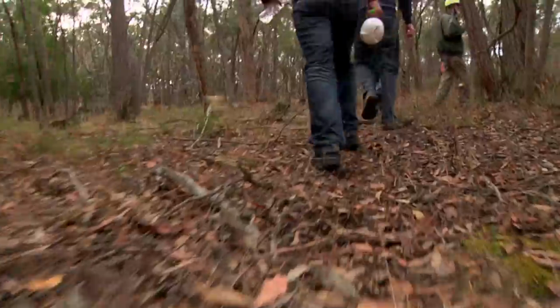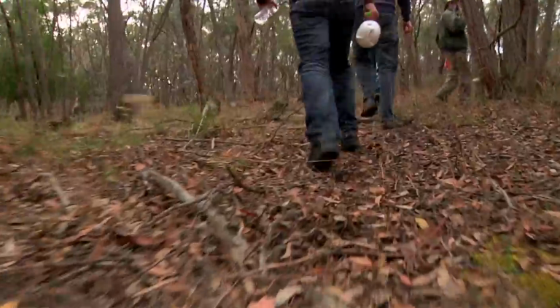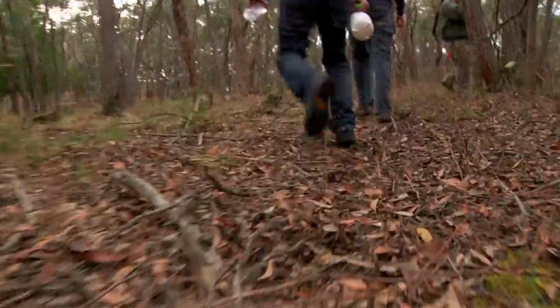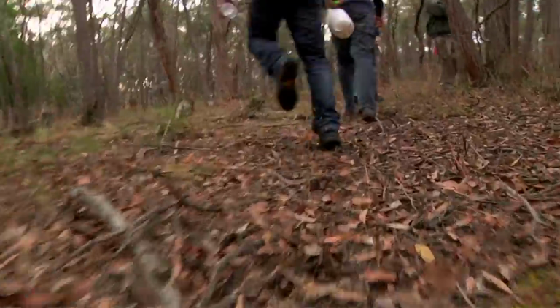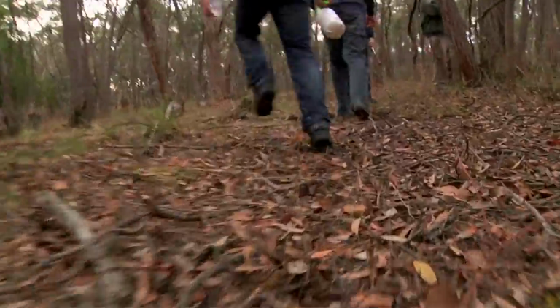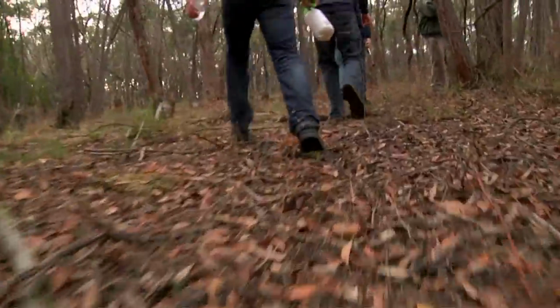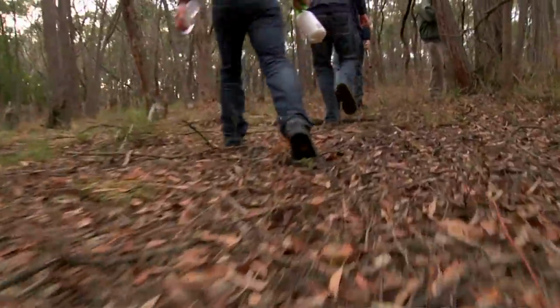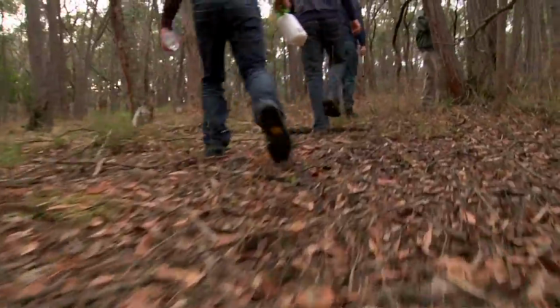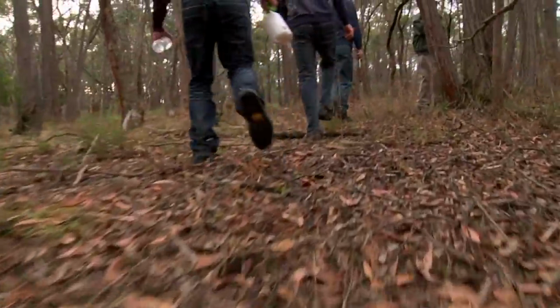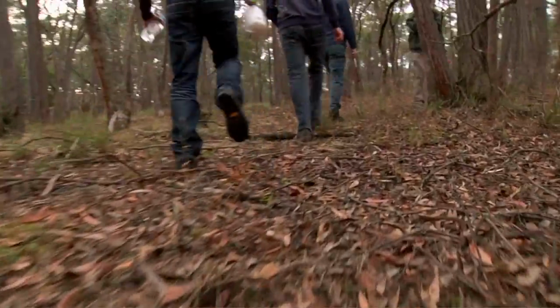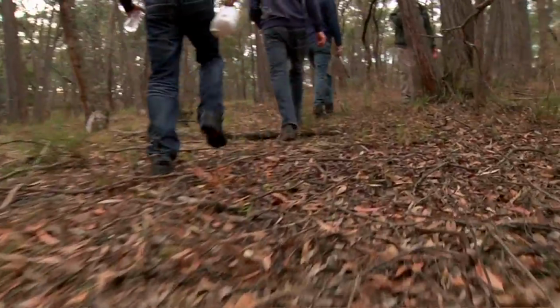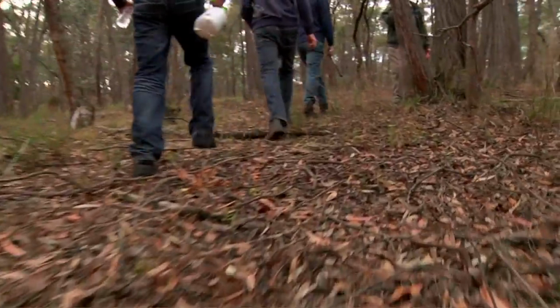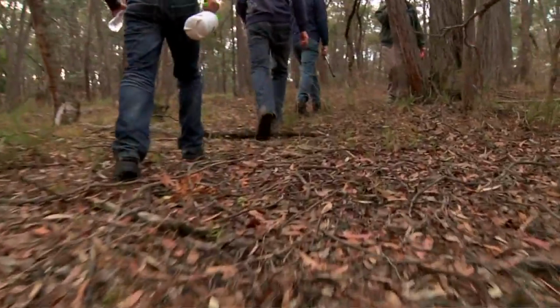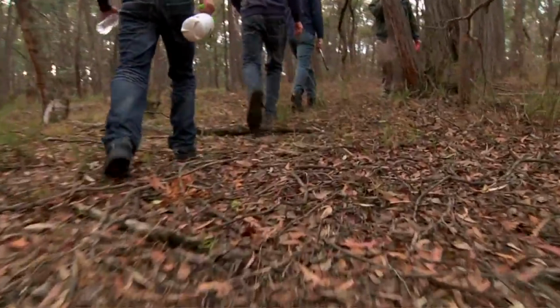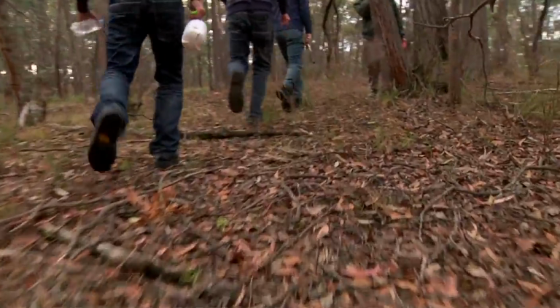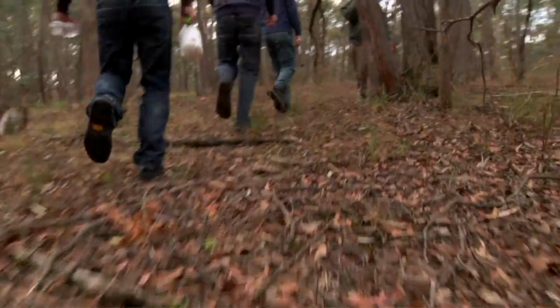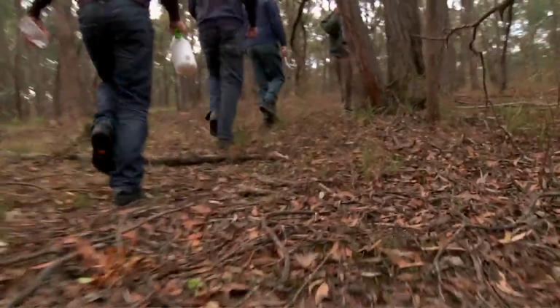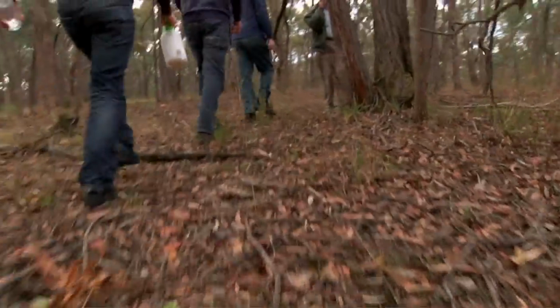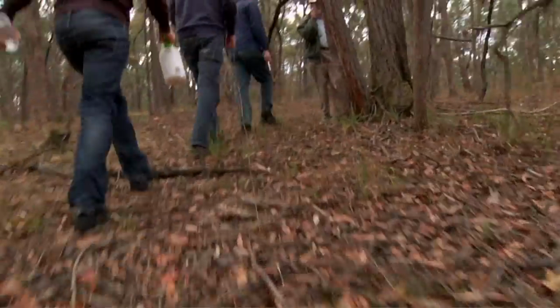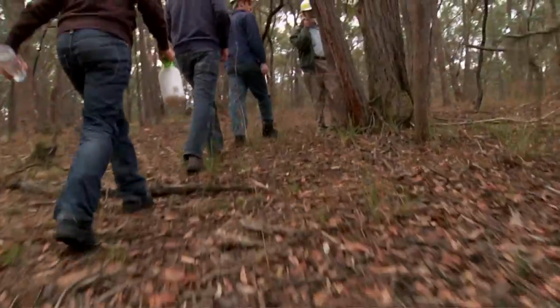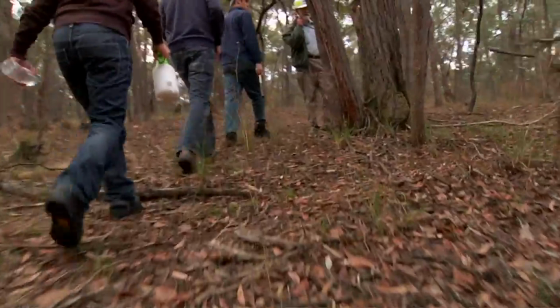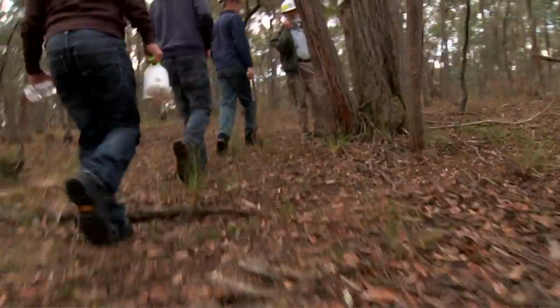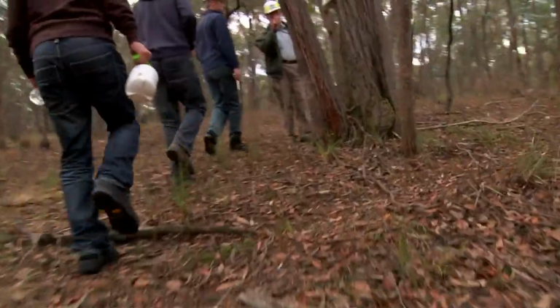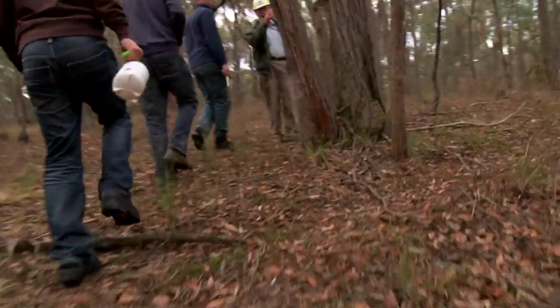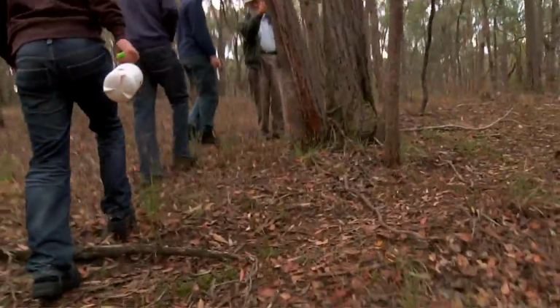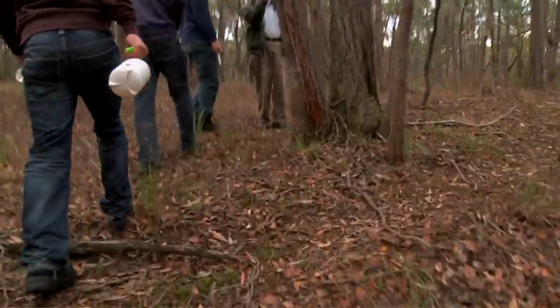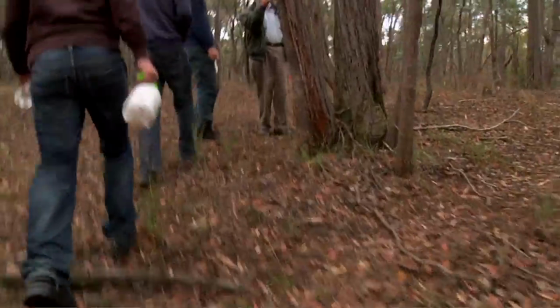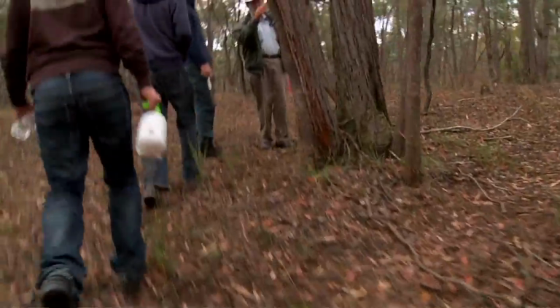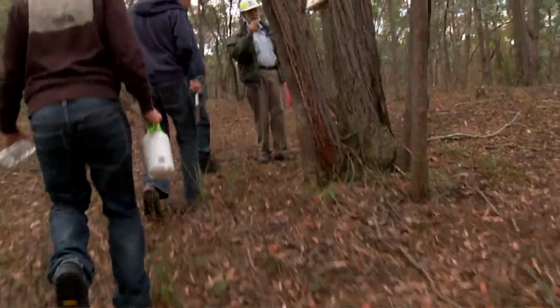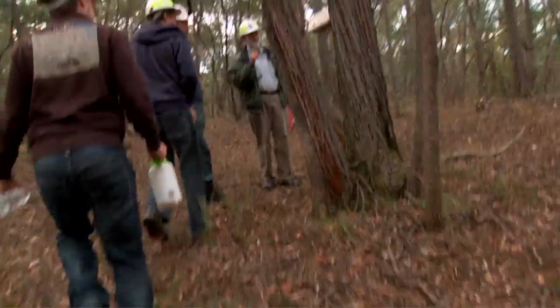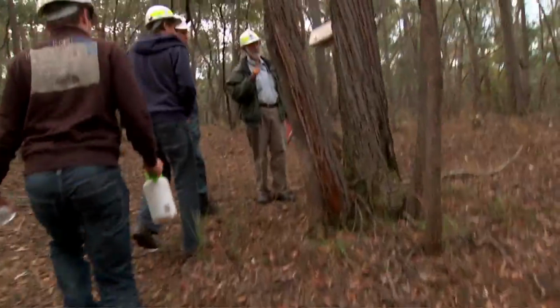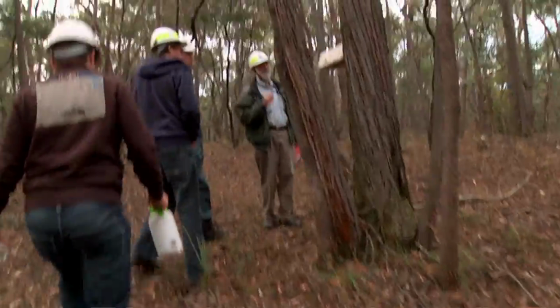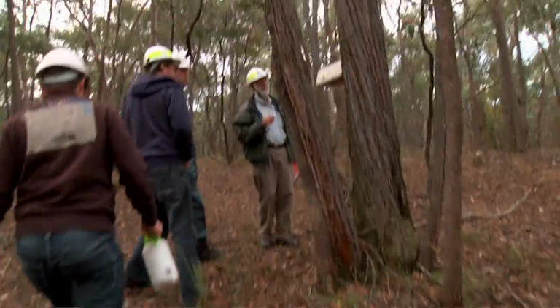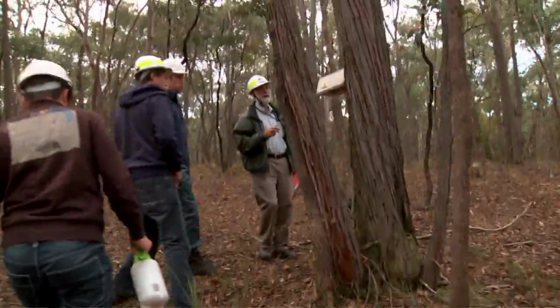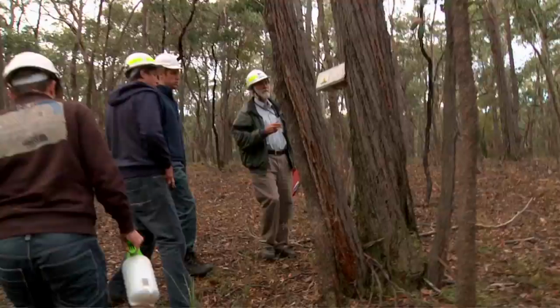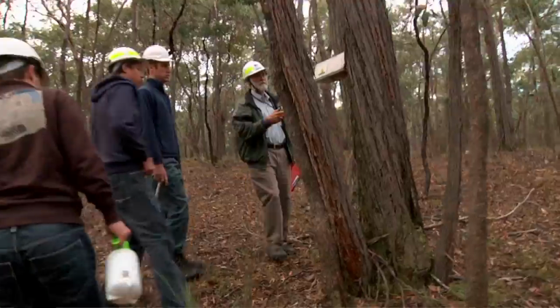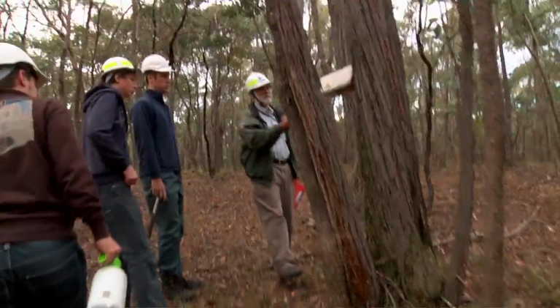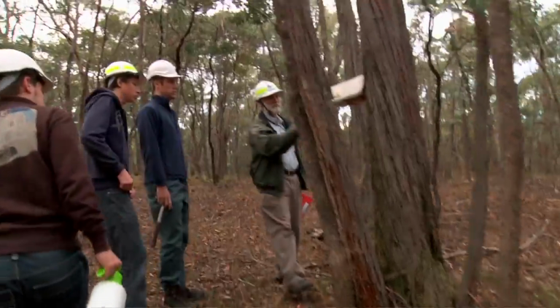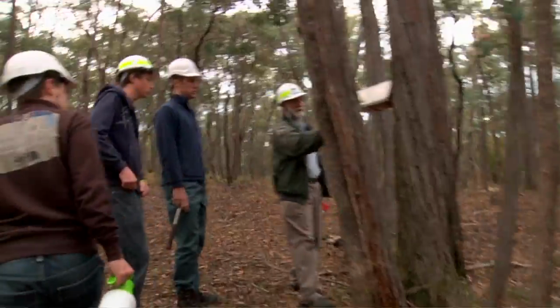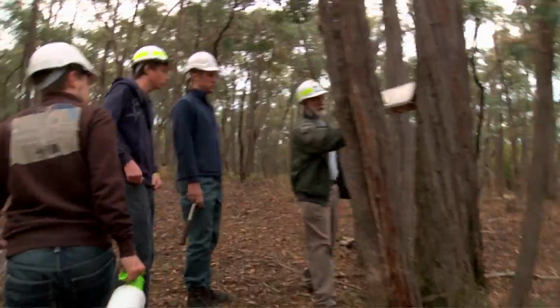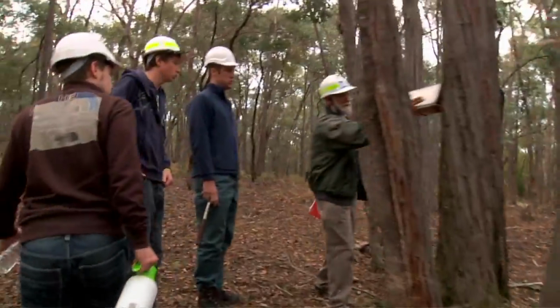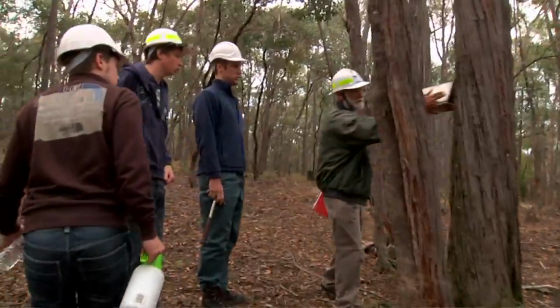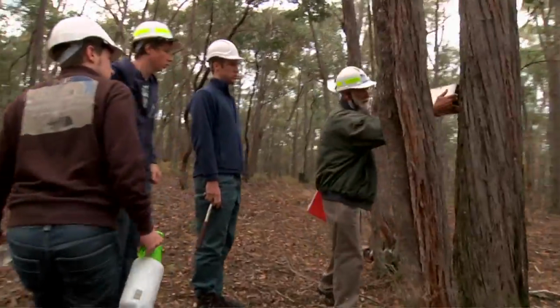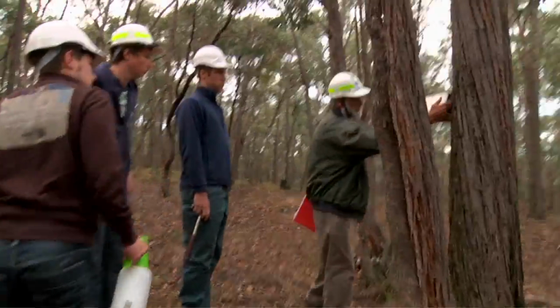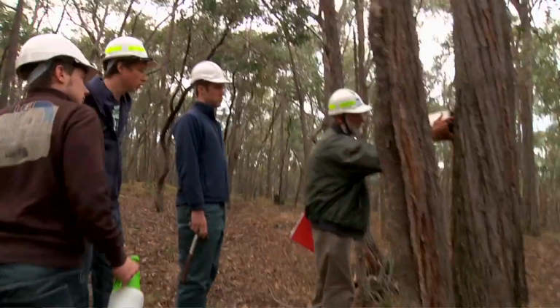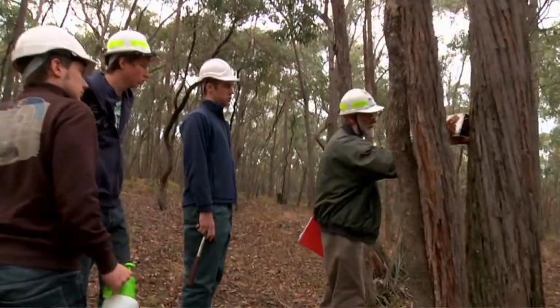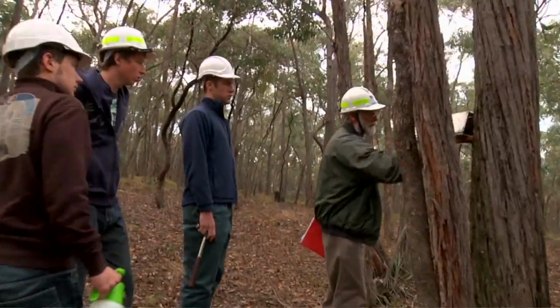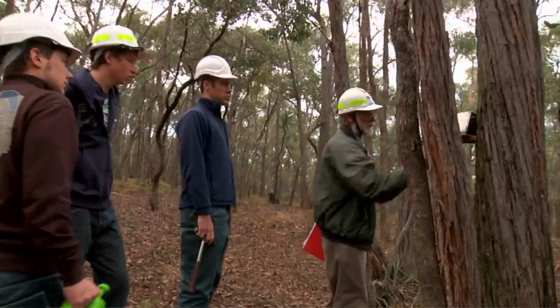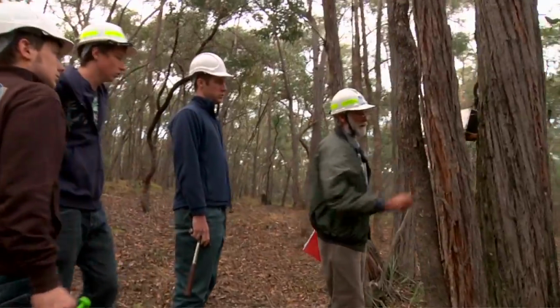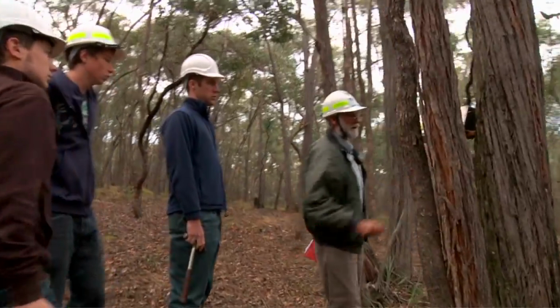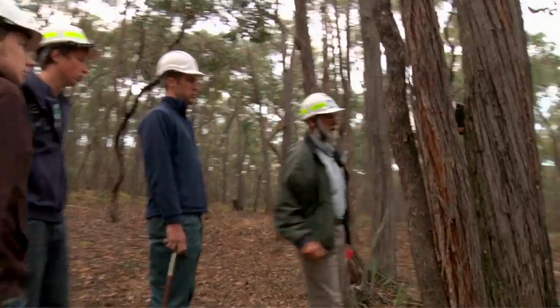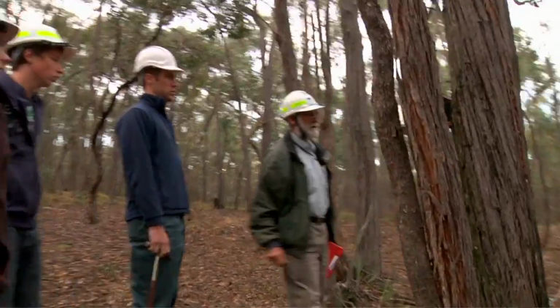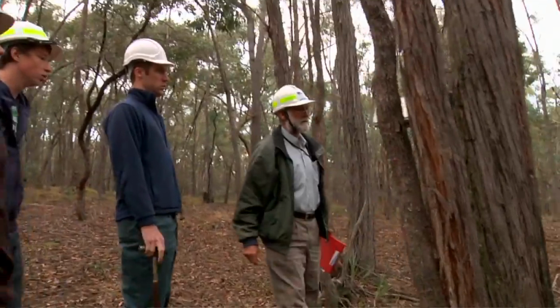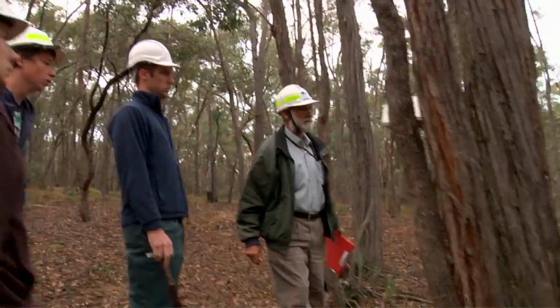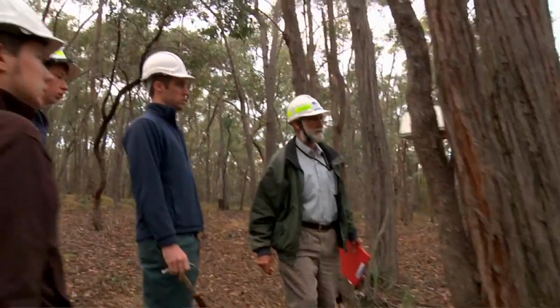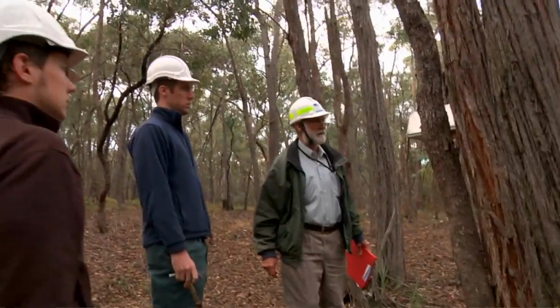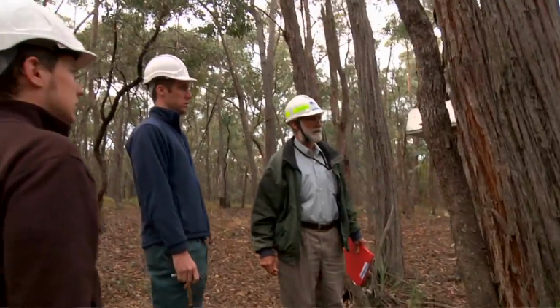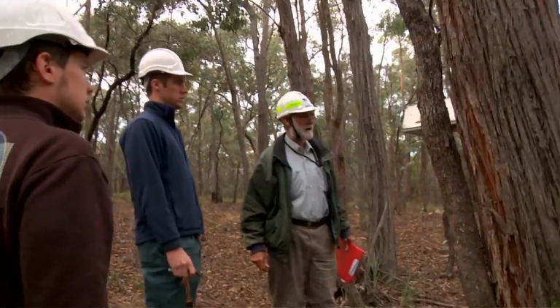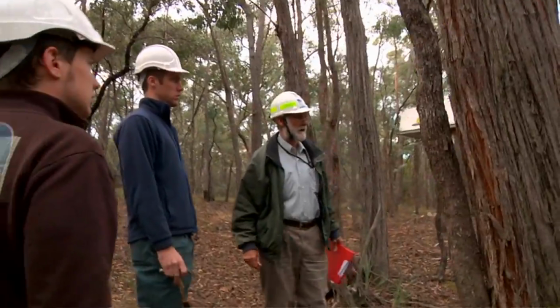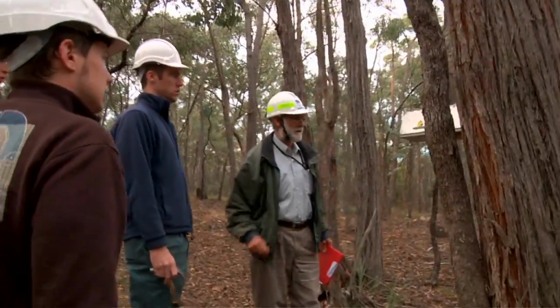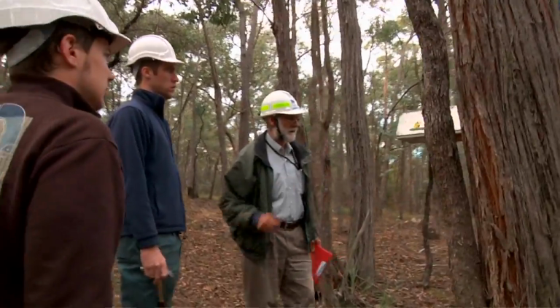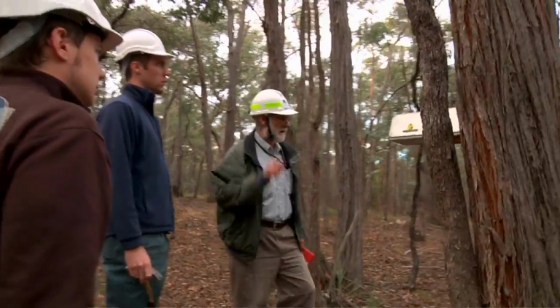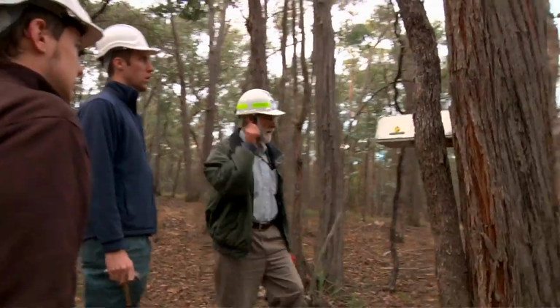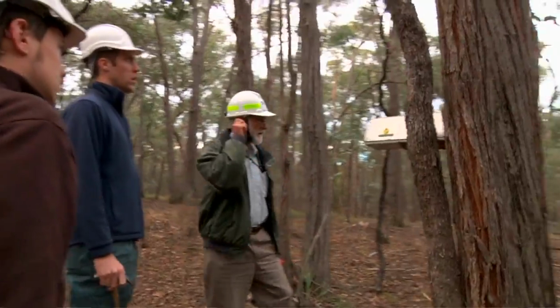Here's our first trap — it's open. You'll notice the entrance door is open there.